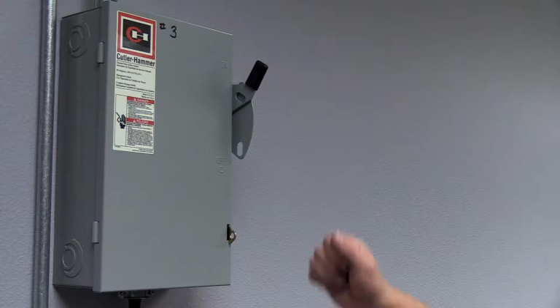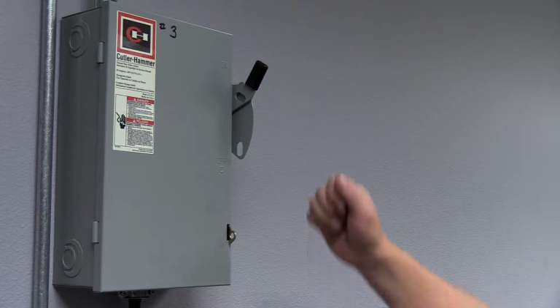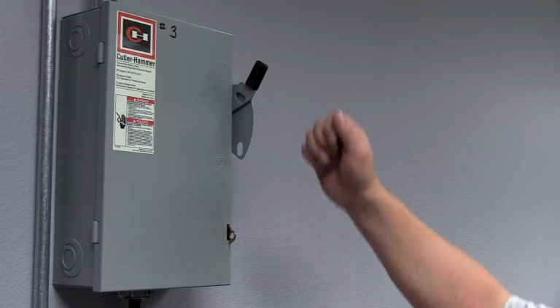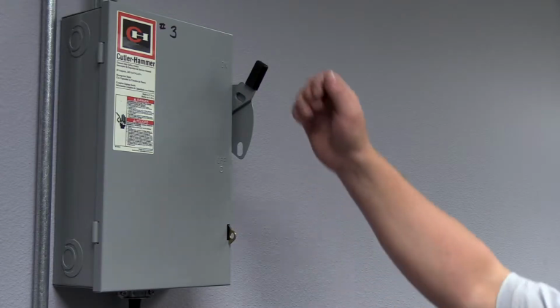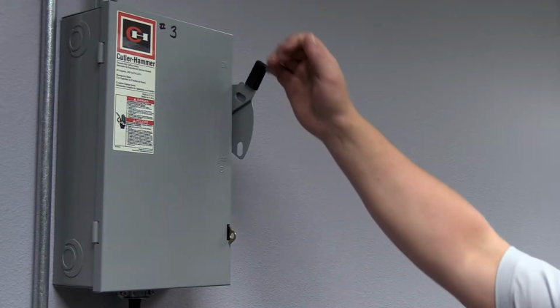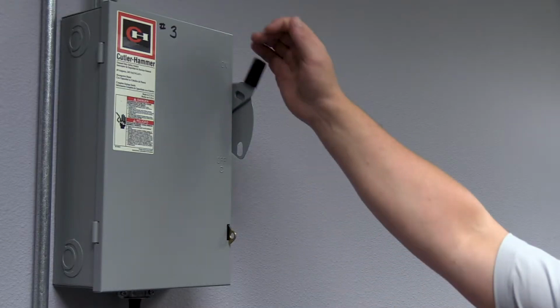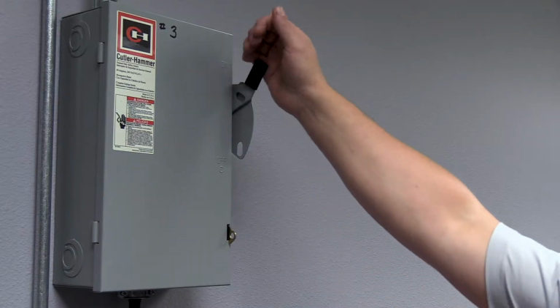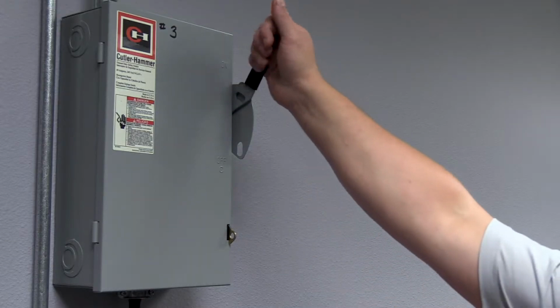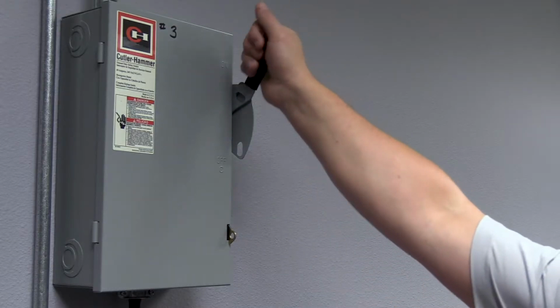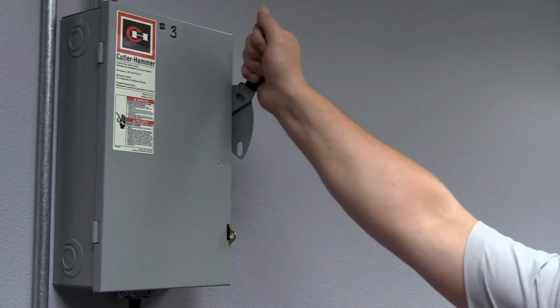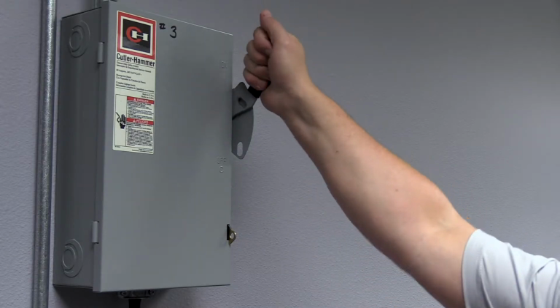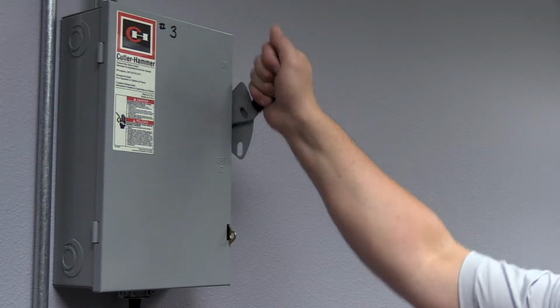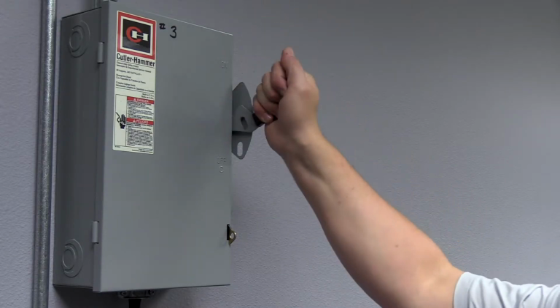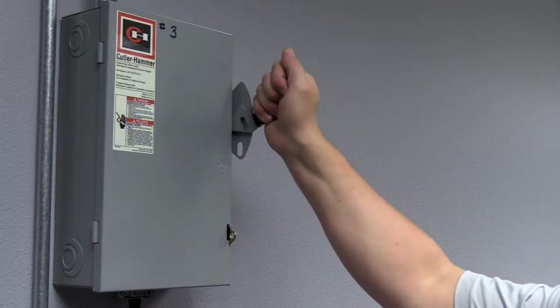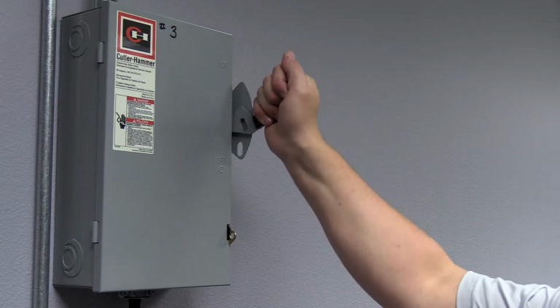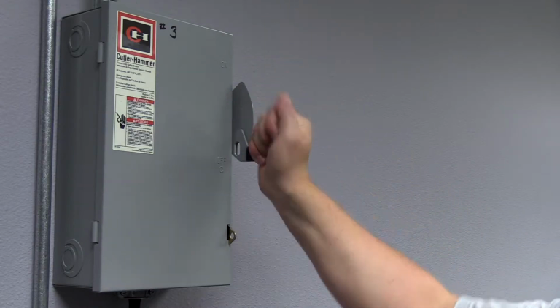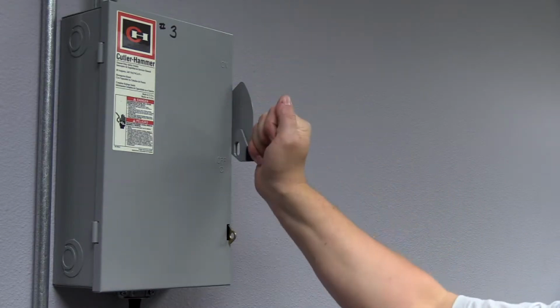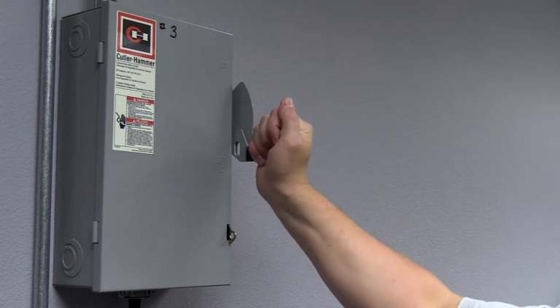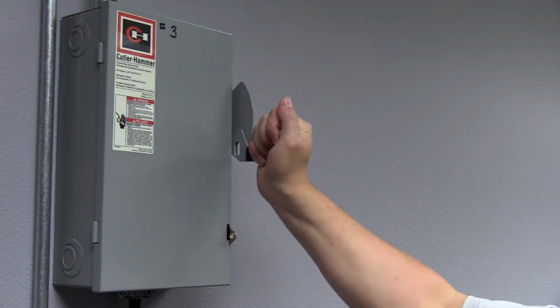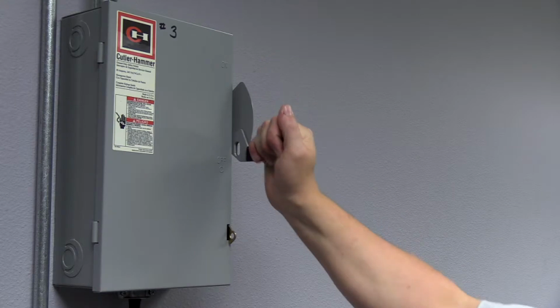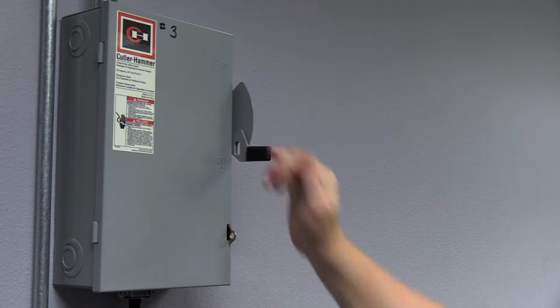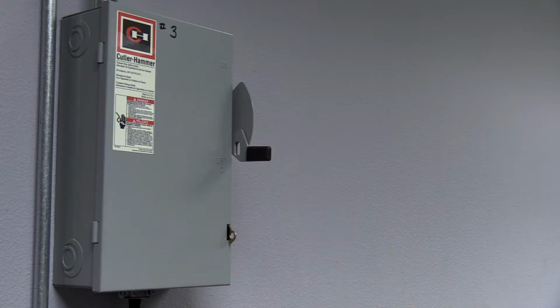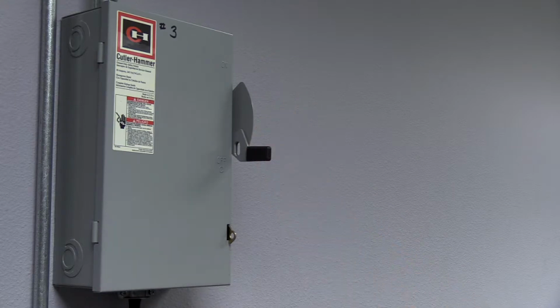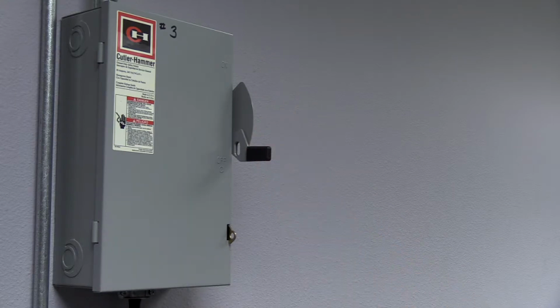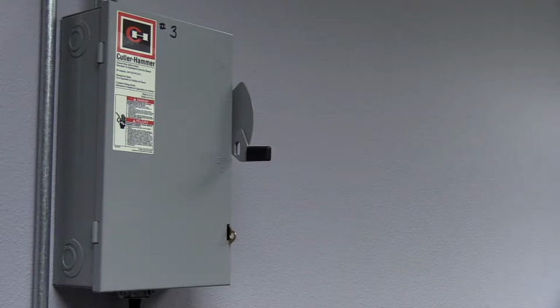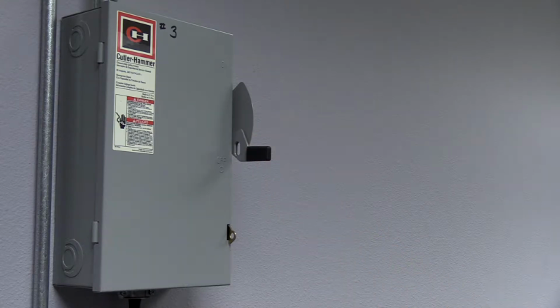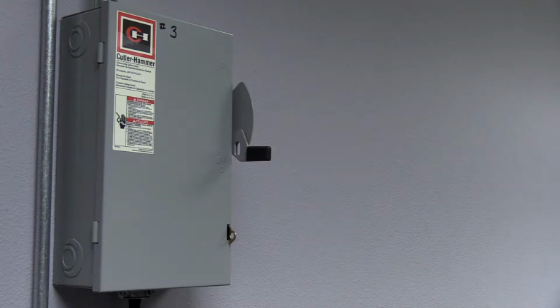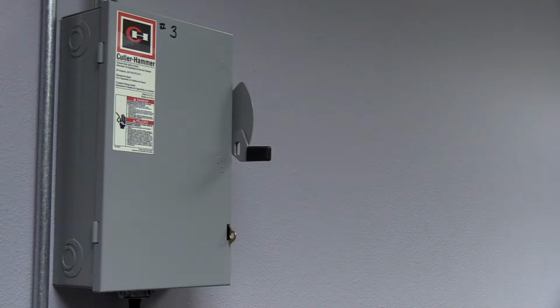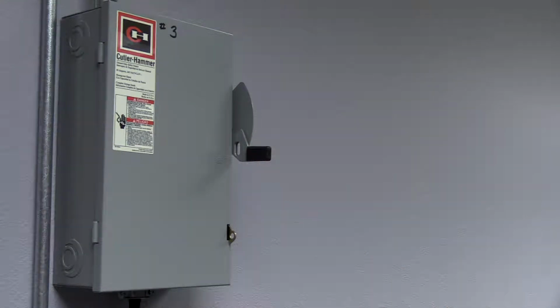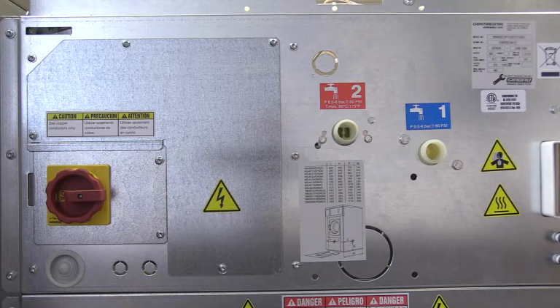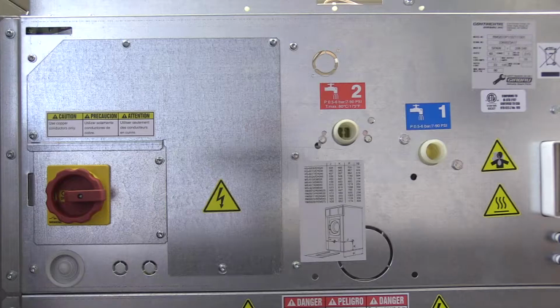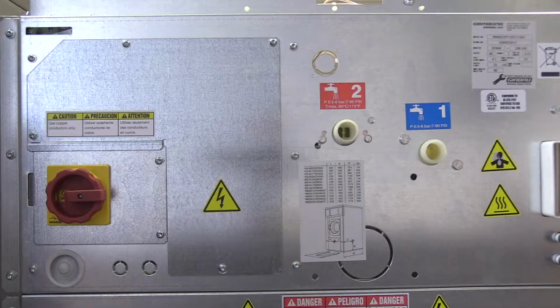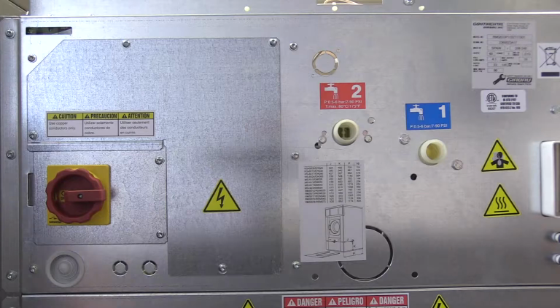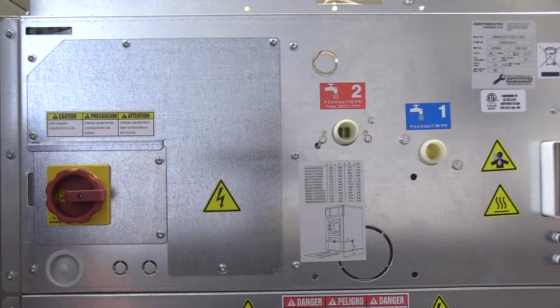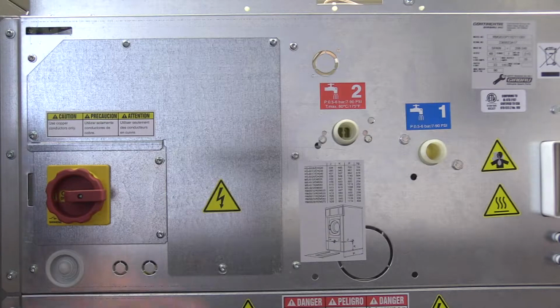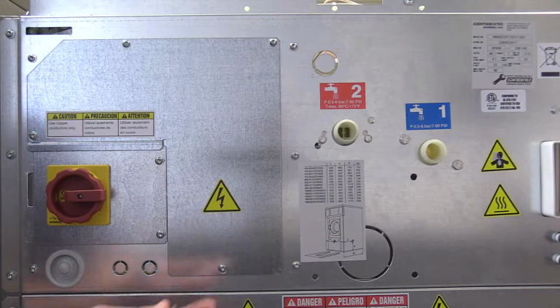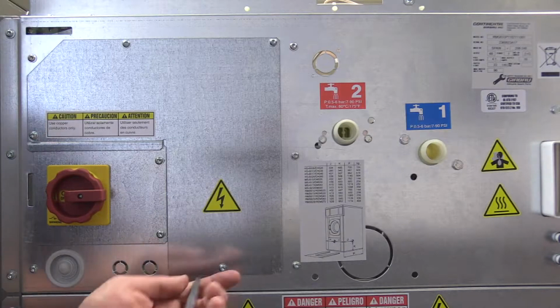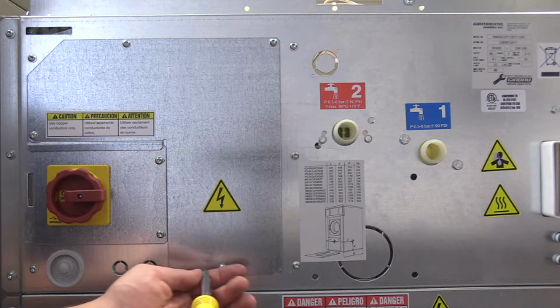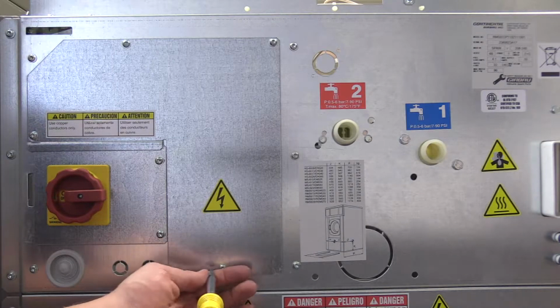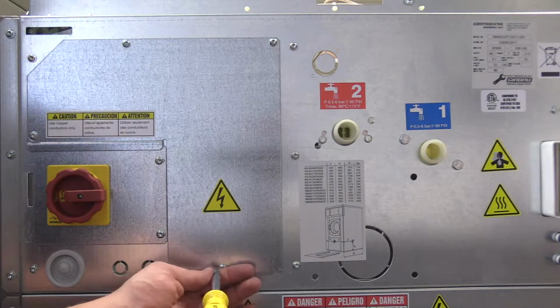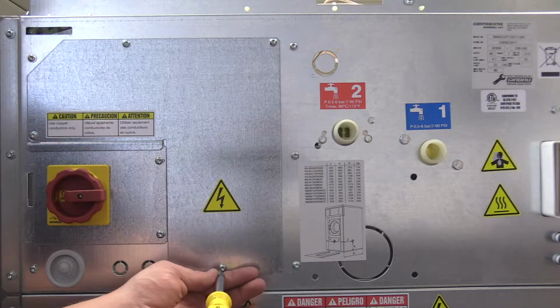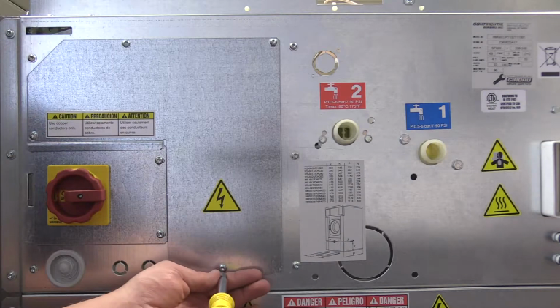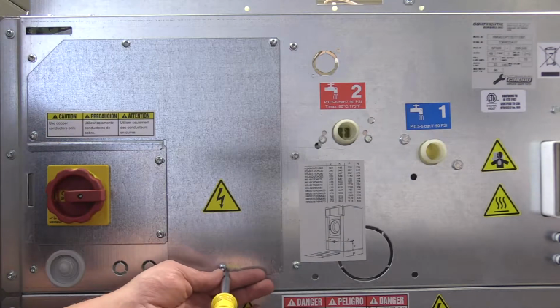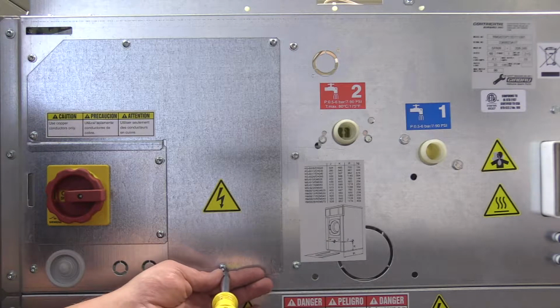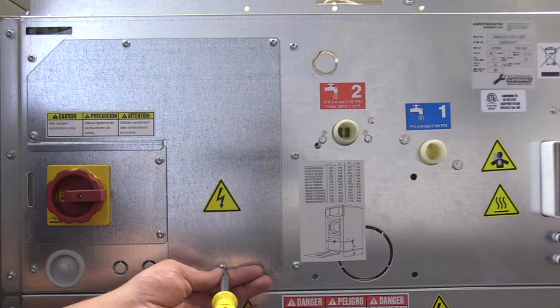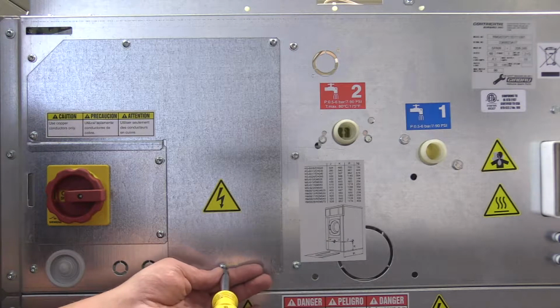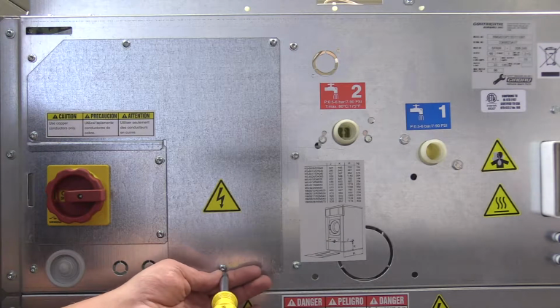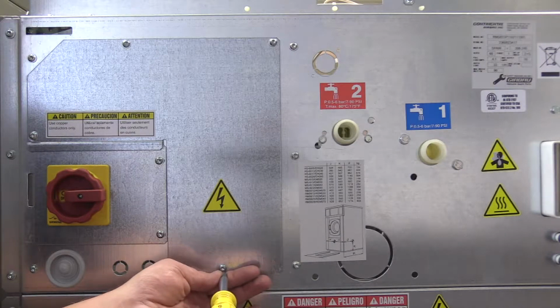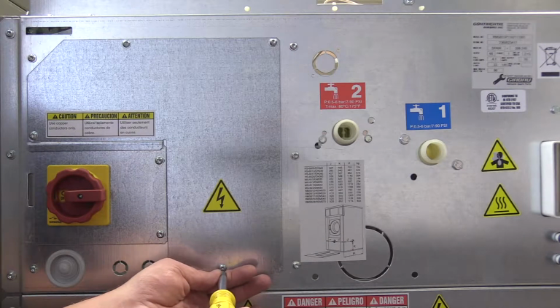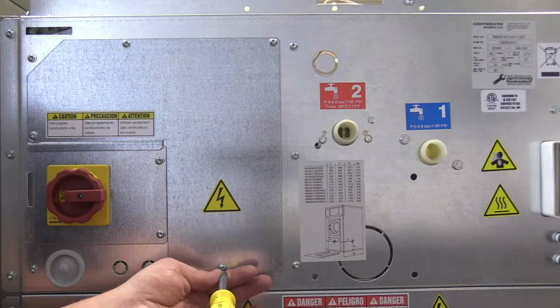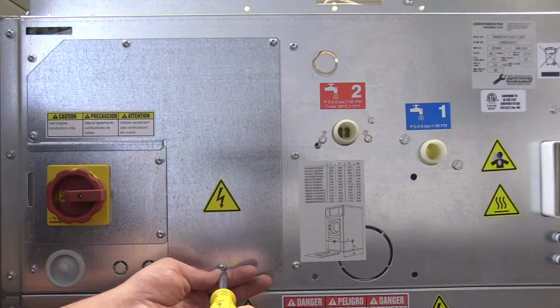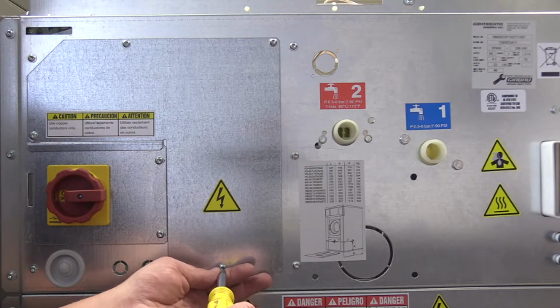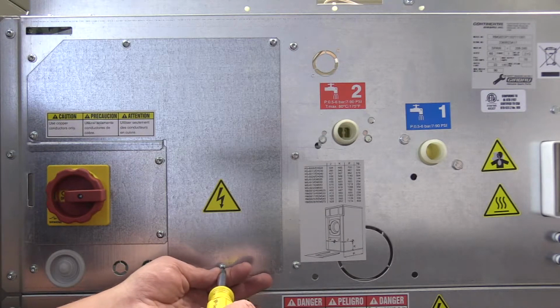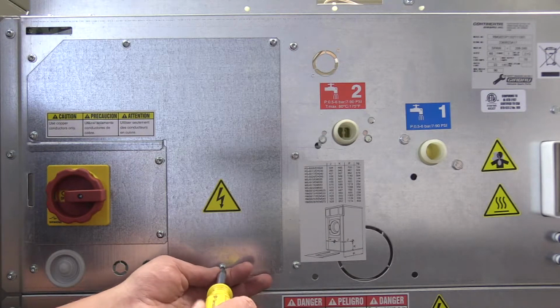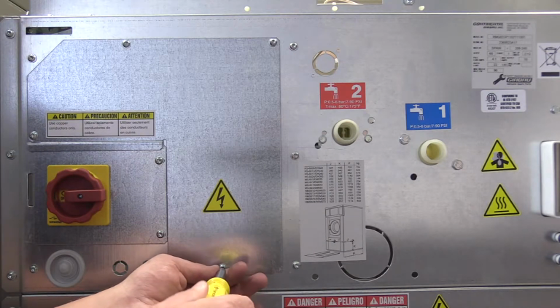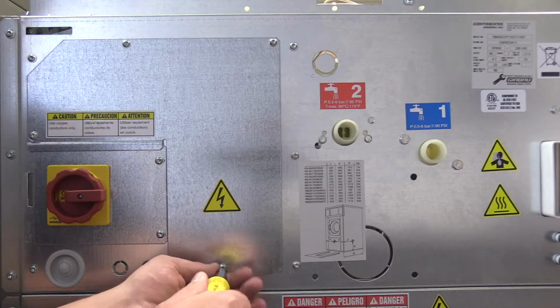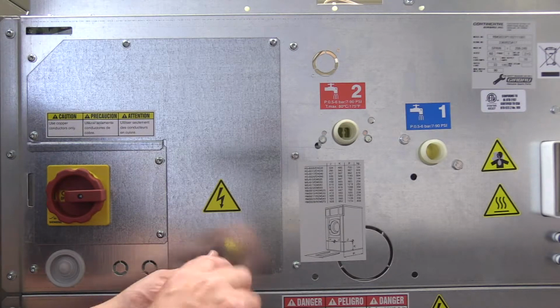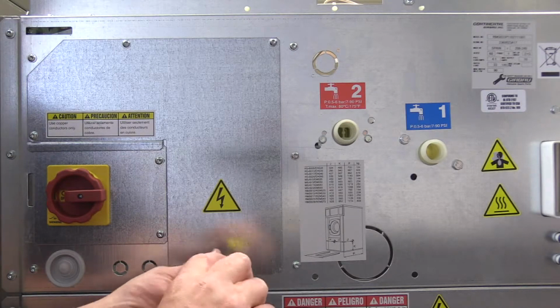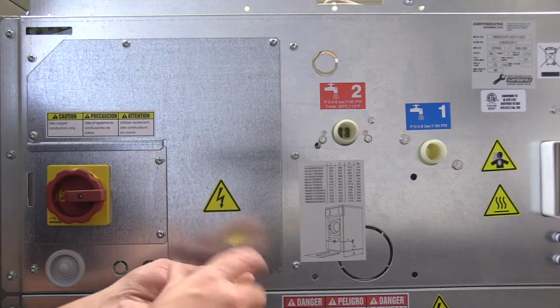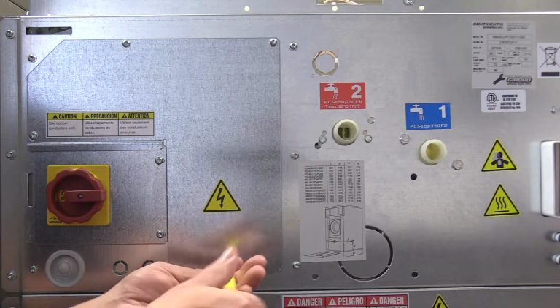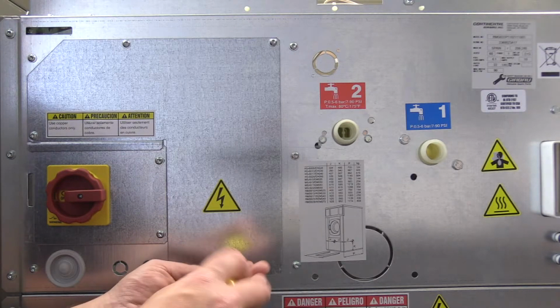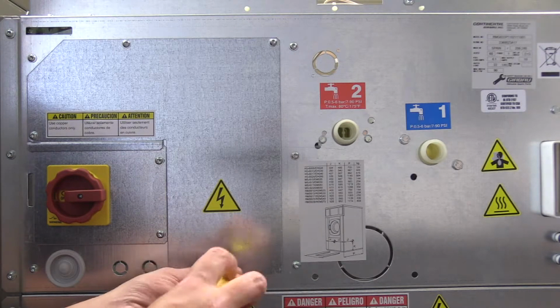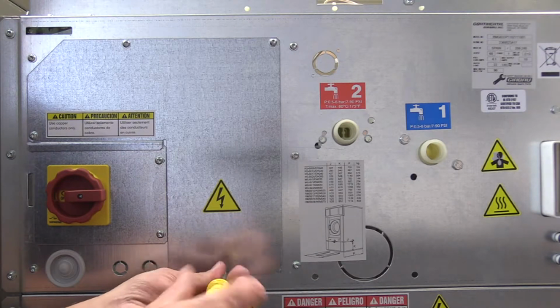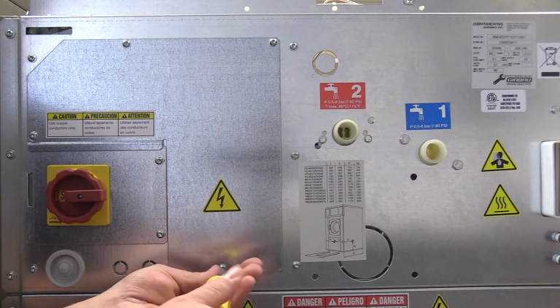First, disconnect power to the washer. You might want to wait 3-5 minutes for power to dissipate.